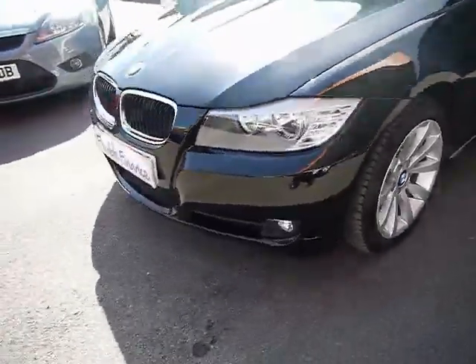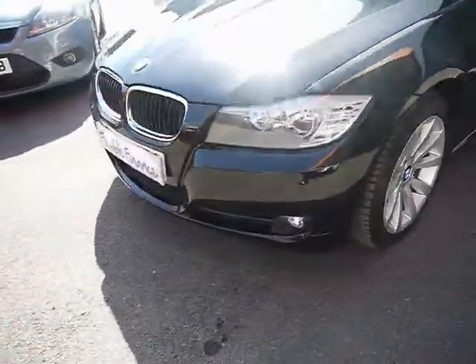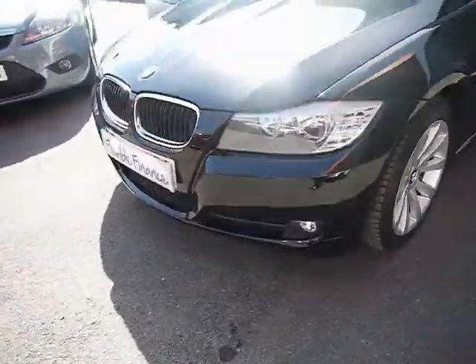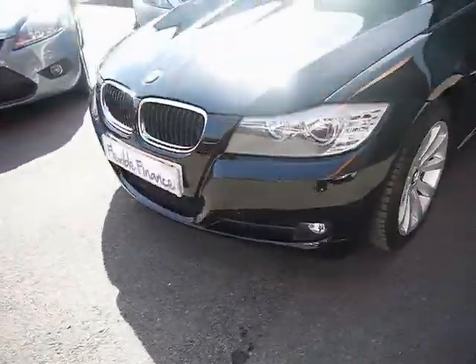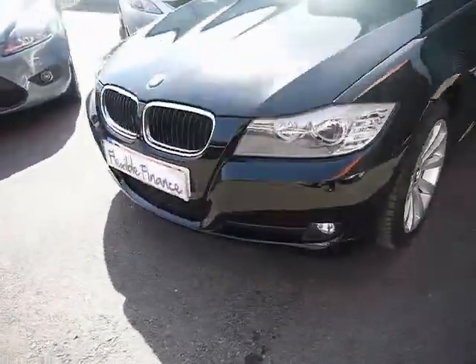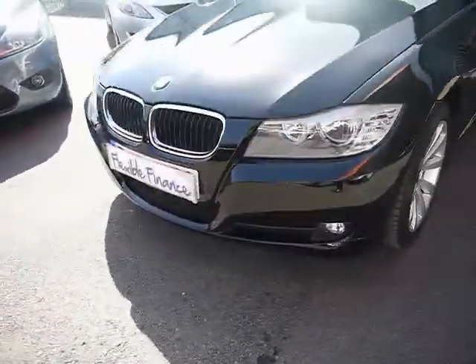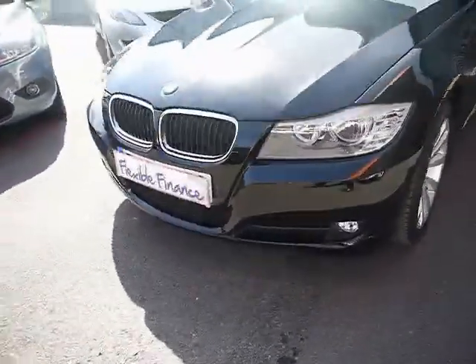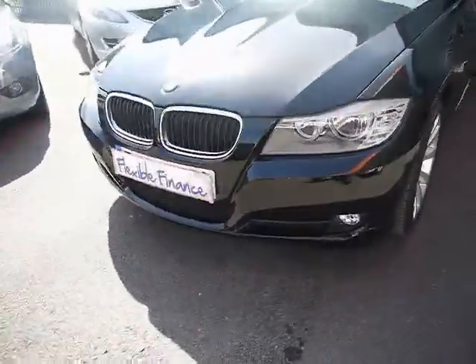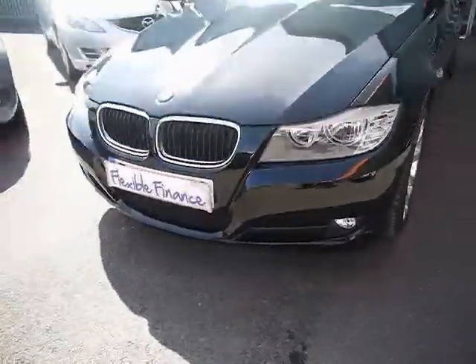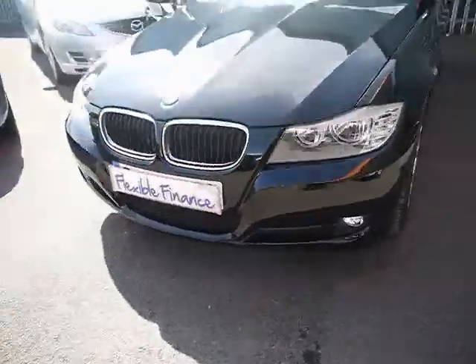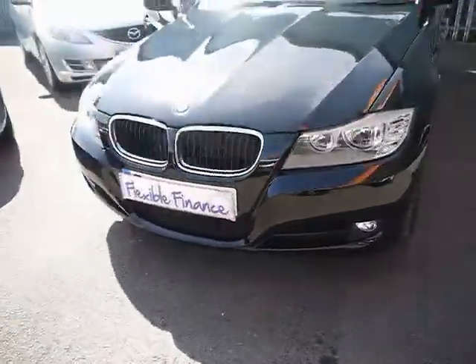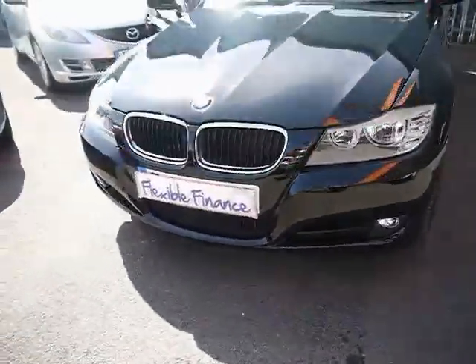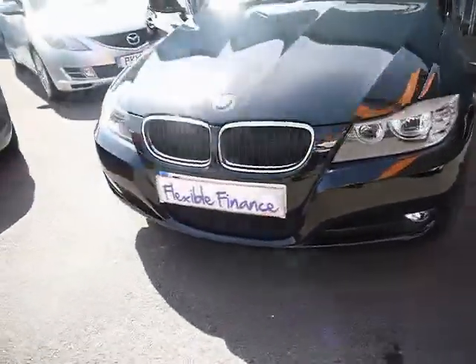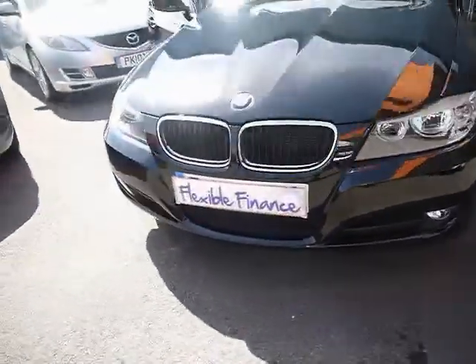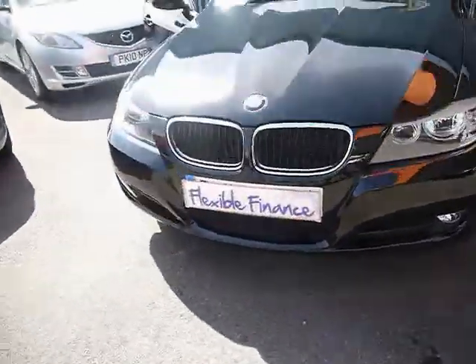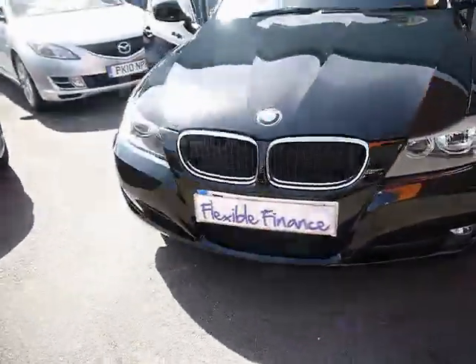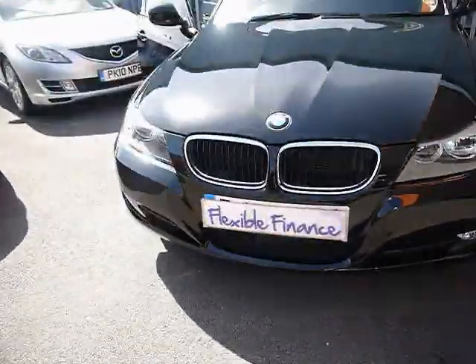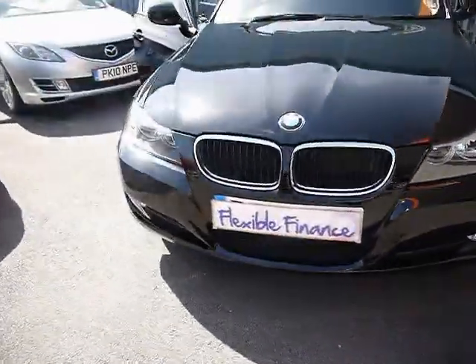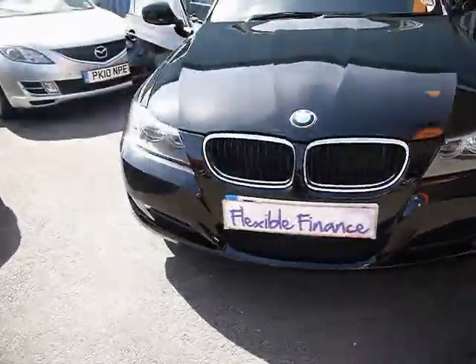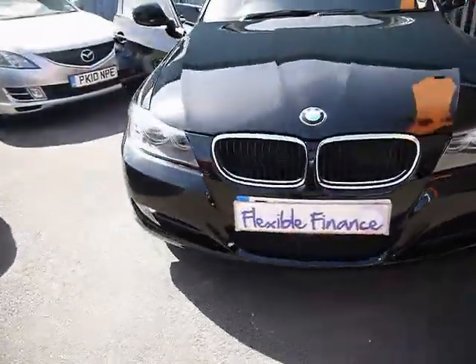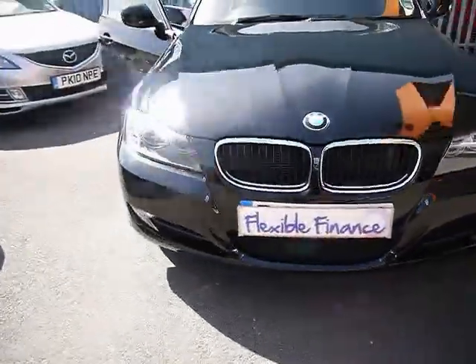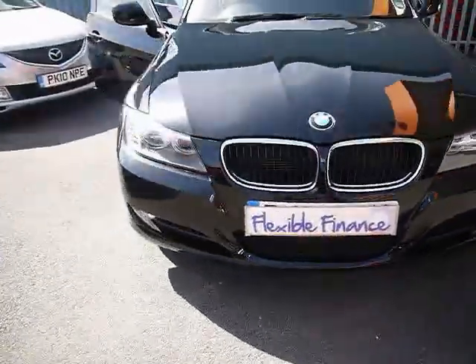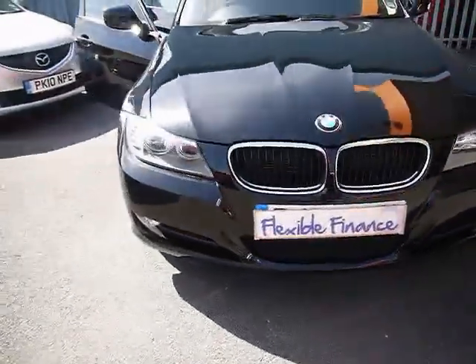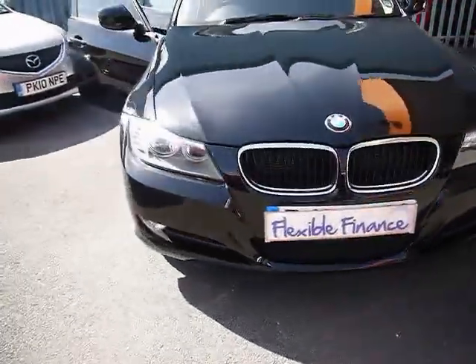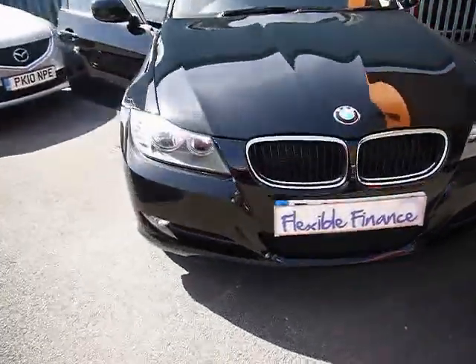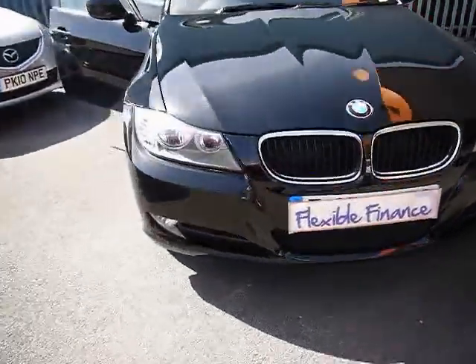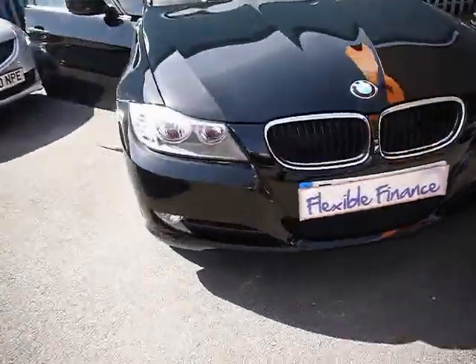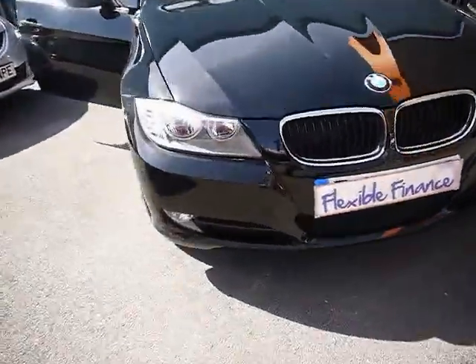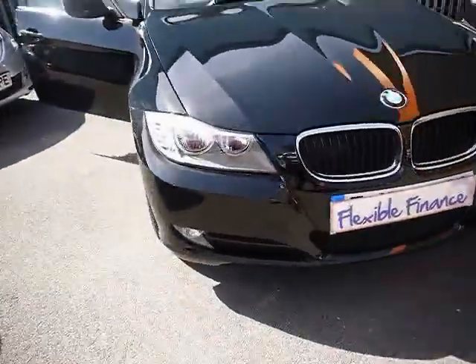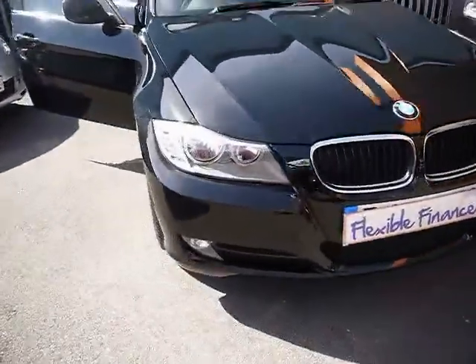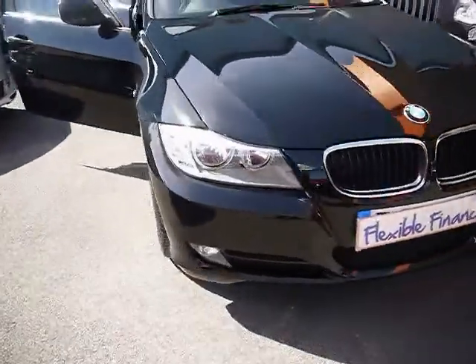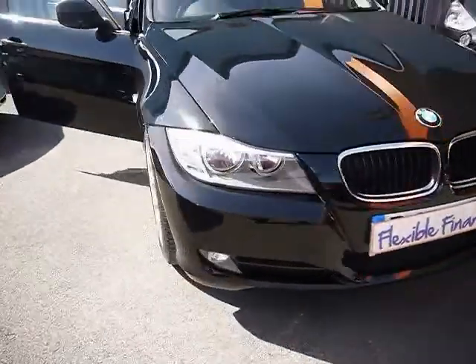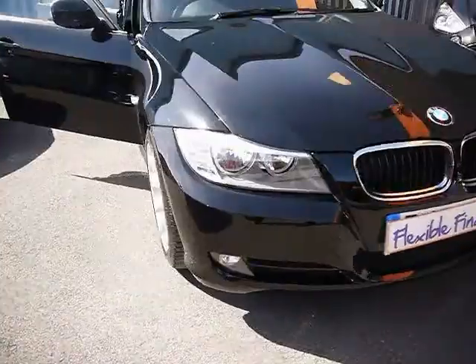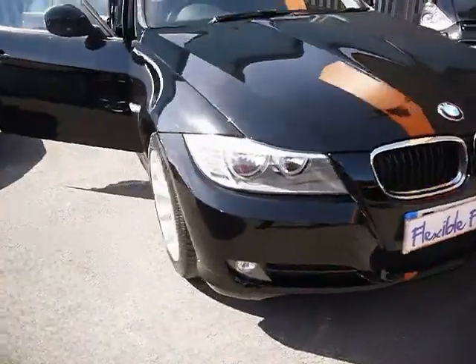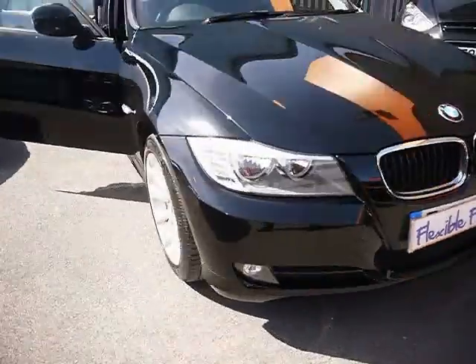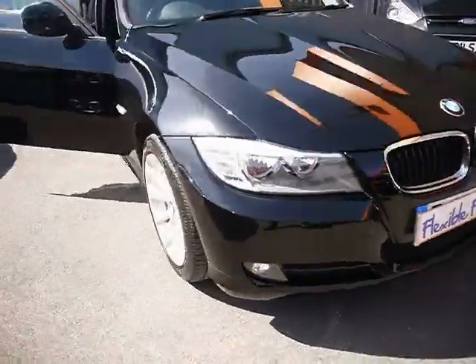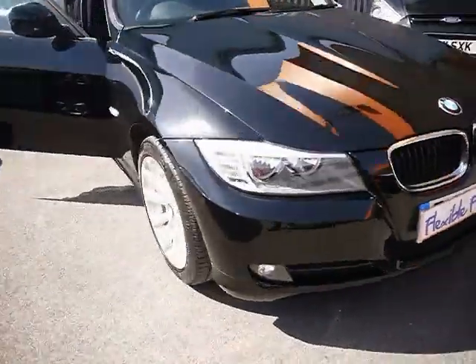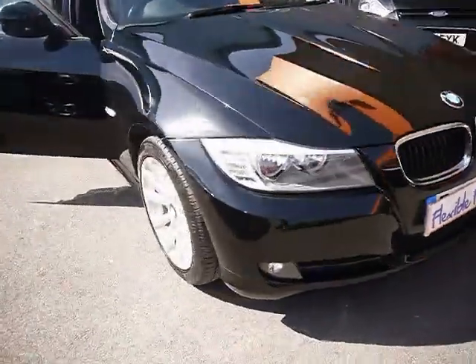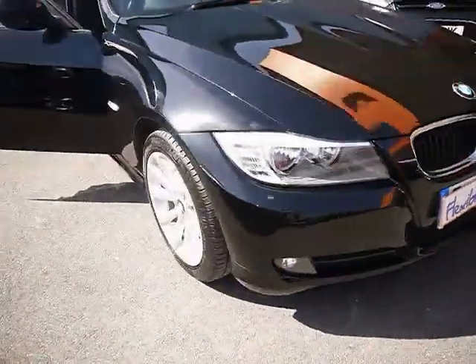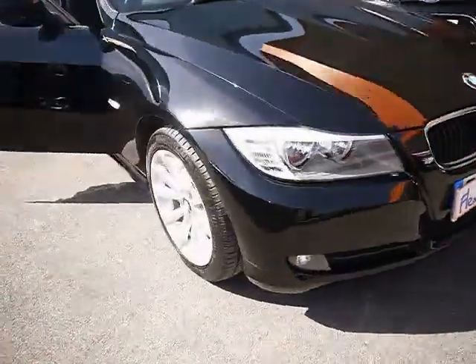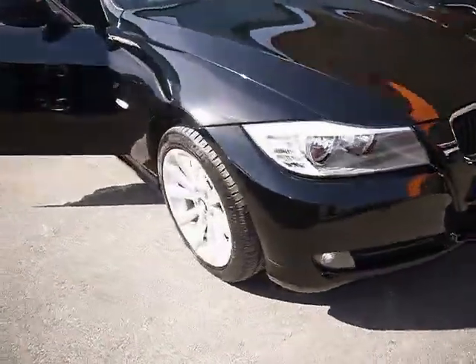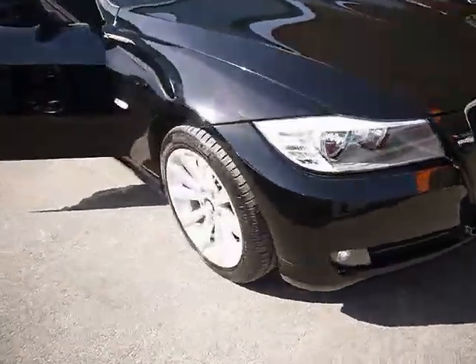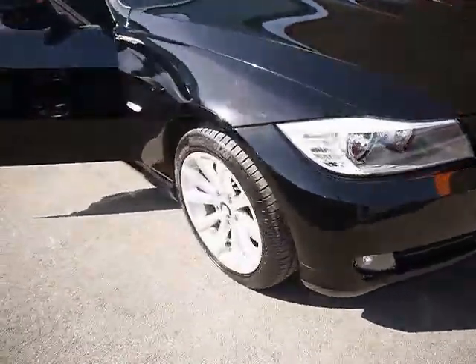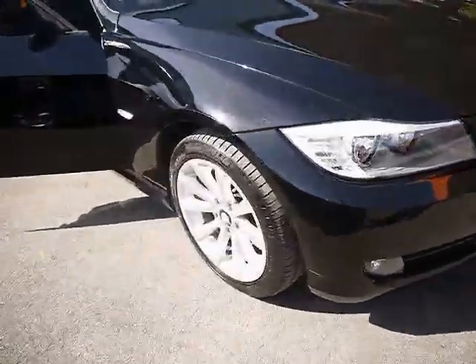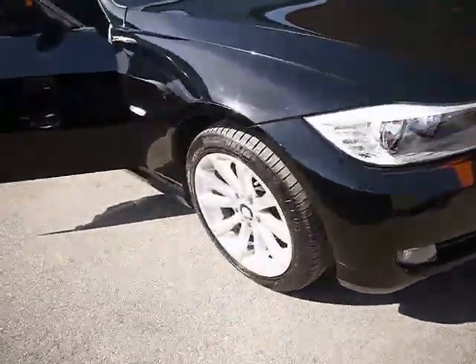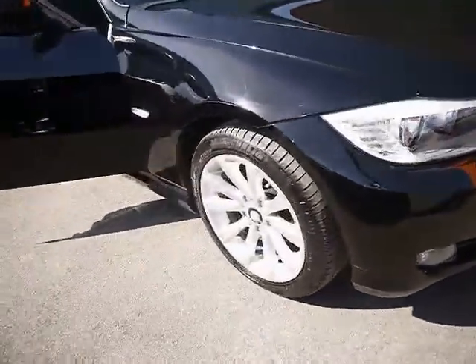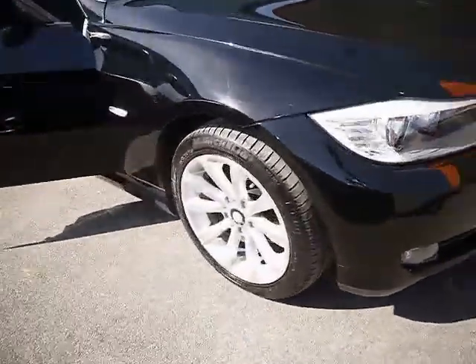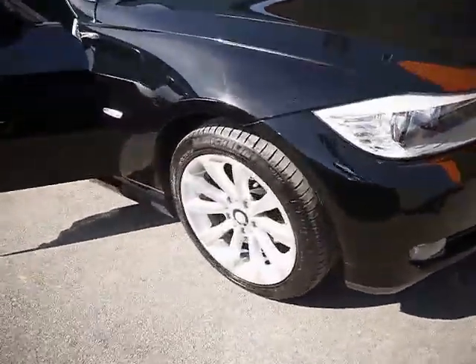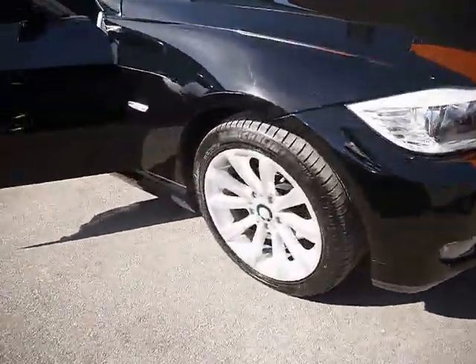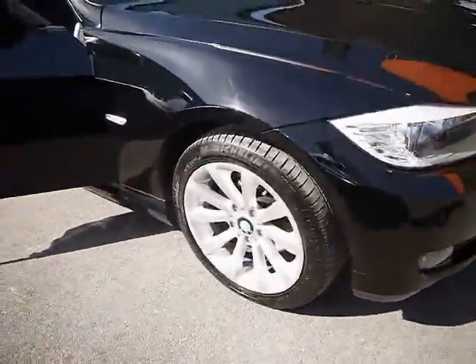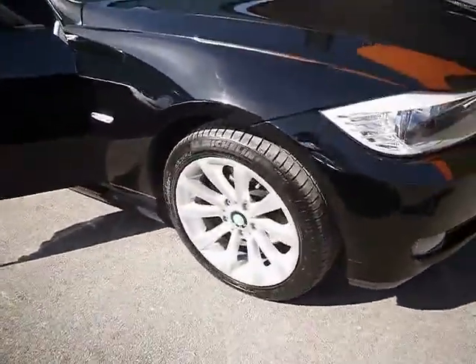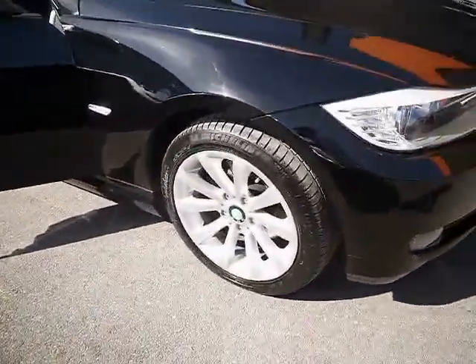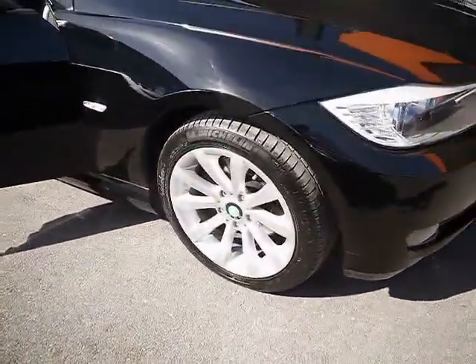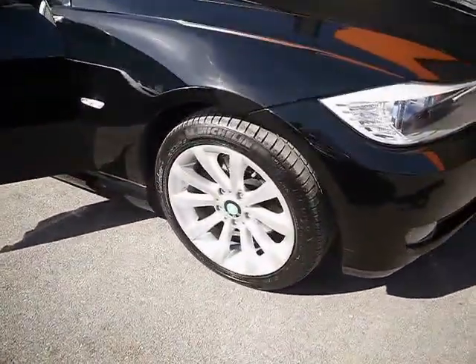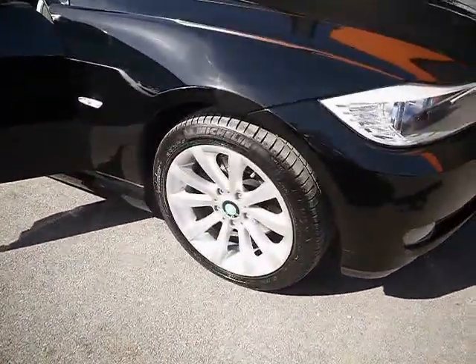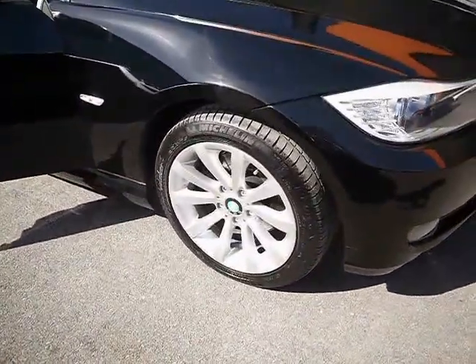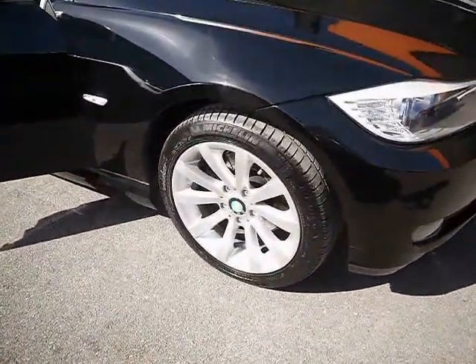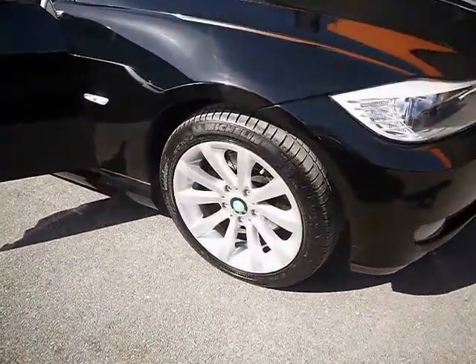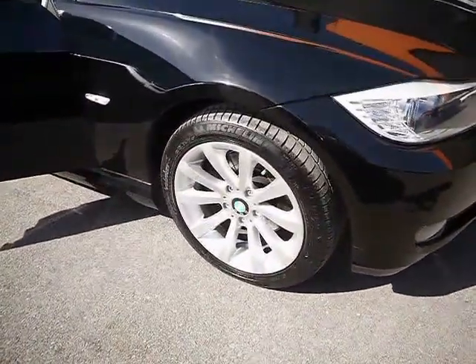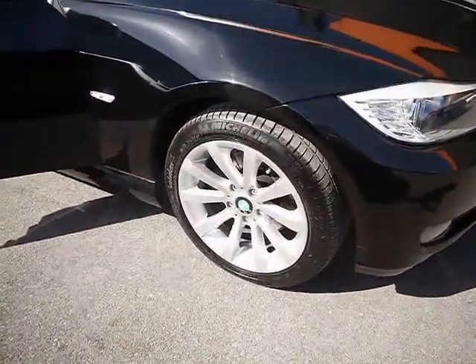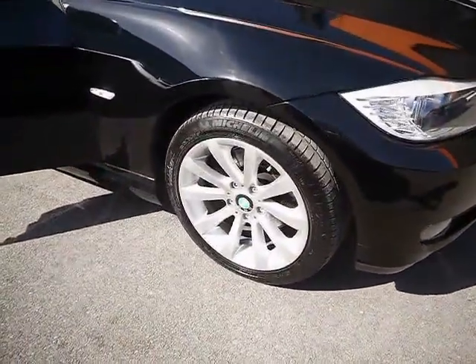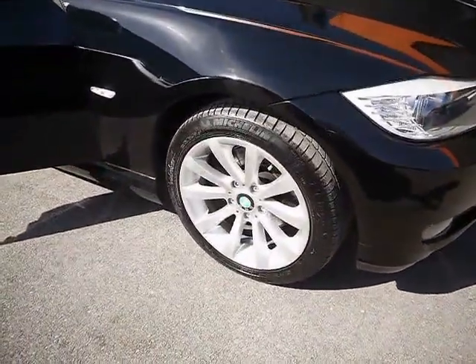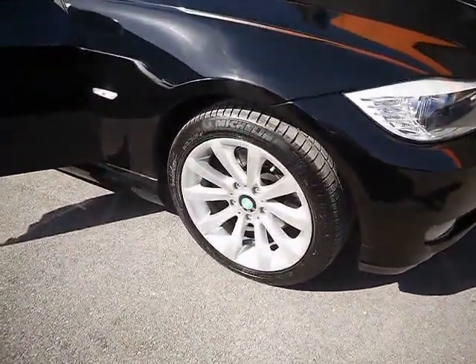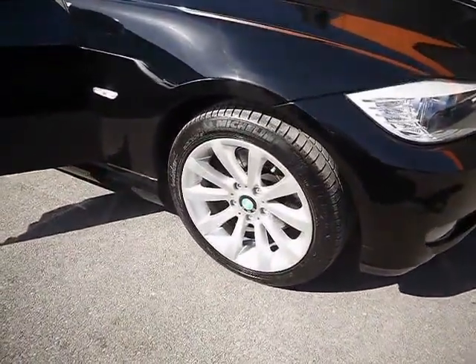We've also got front fog lights and angel eye side lights, and 17-inch alloys.